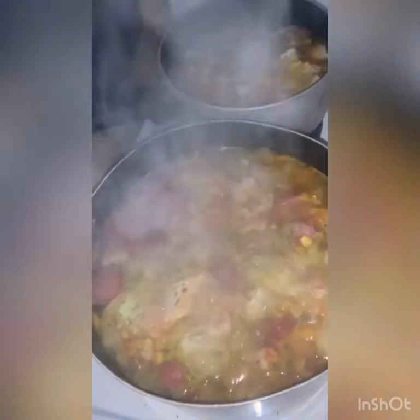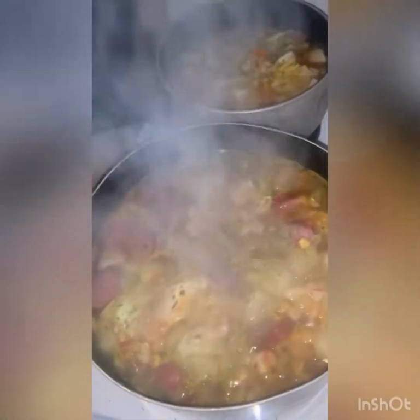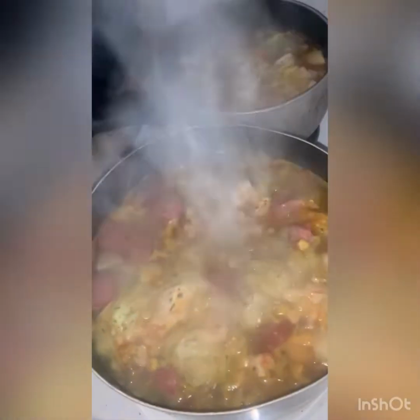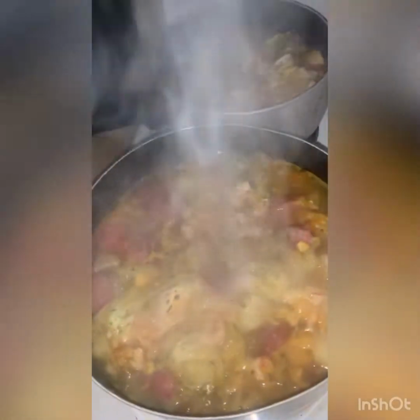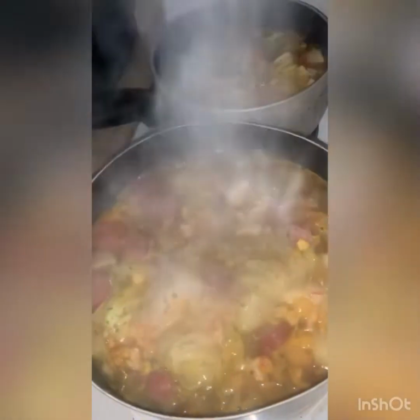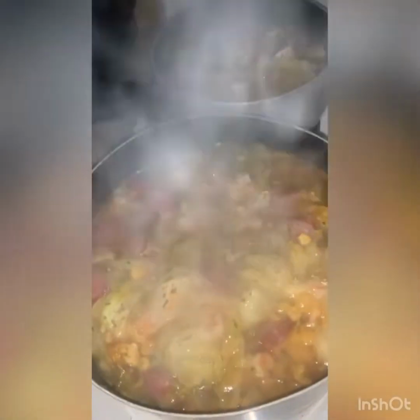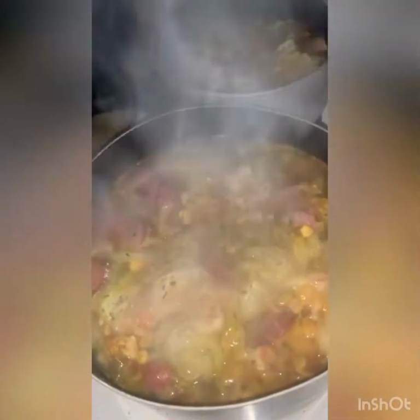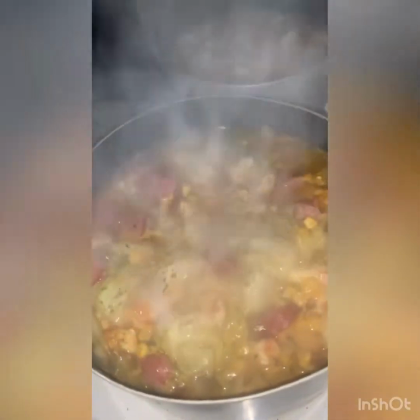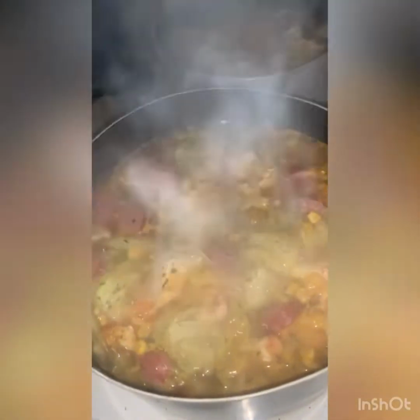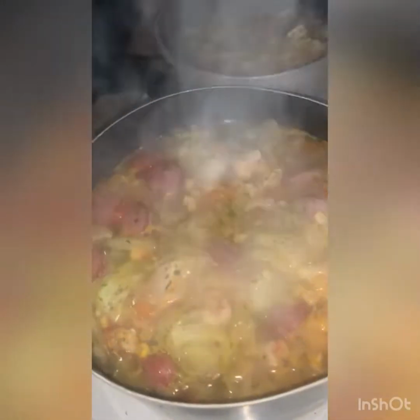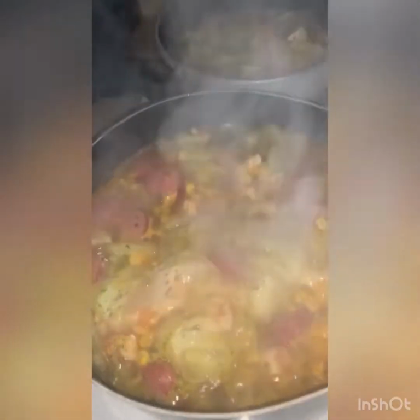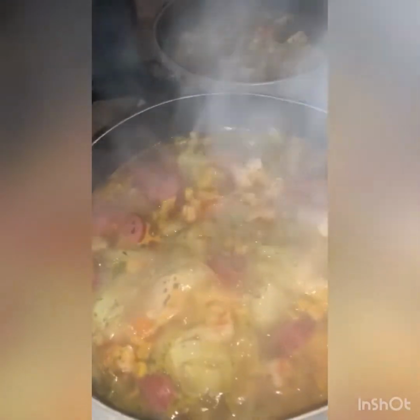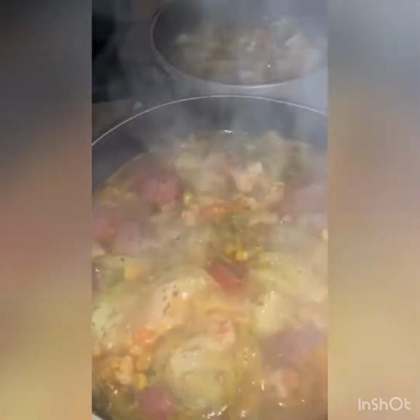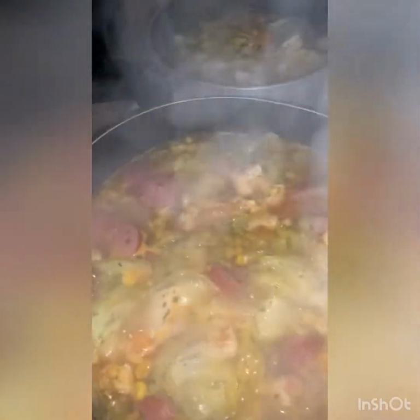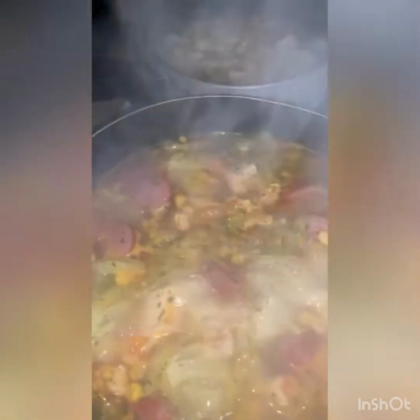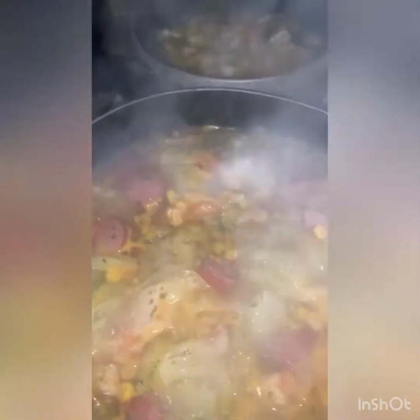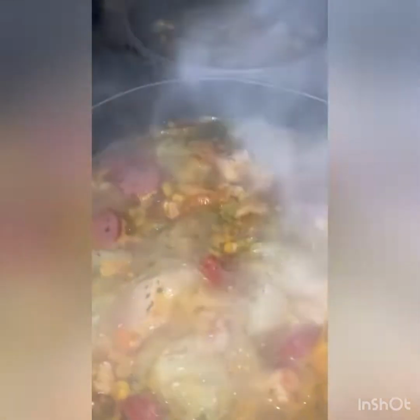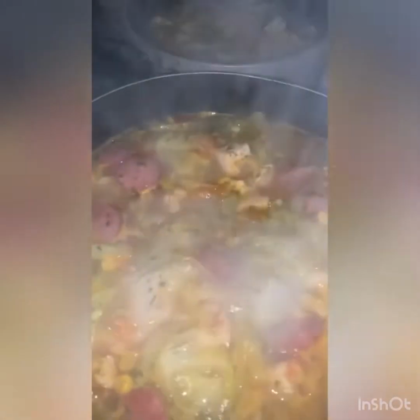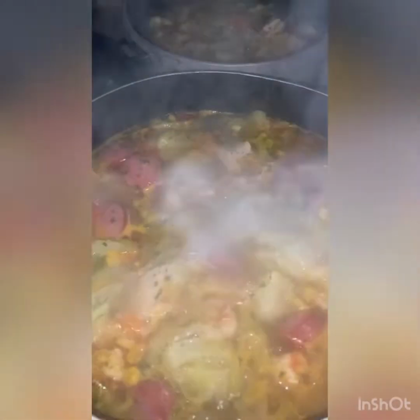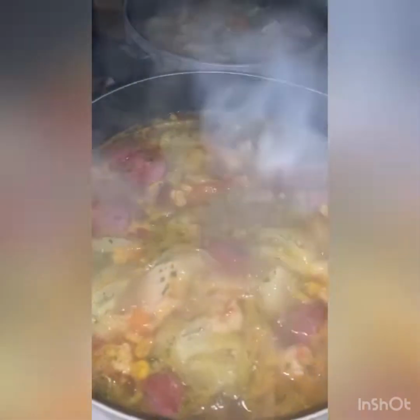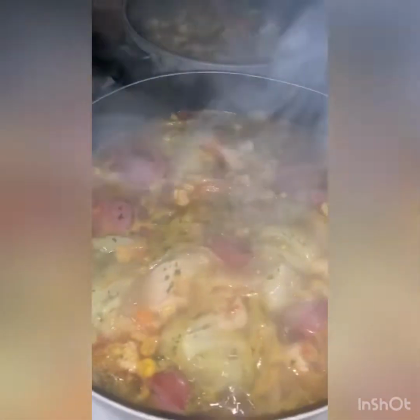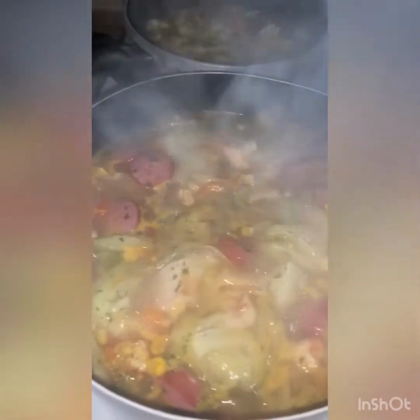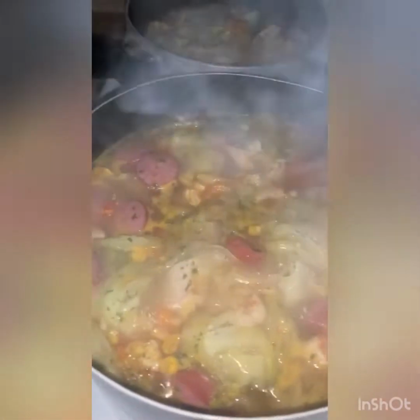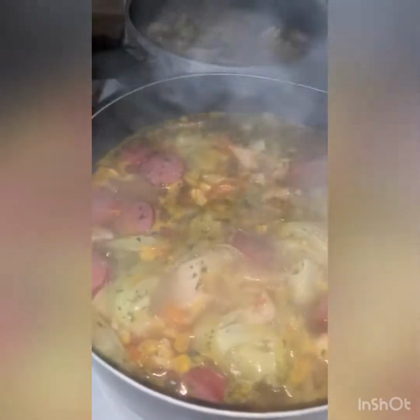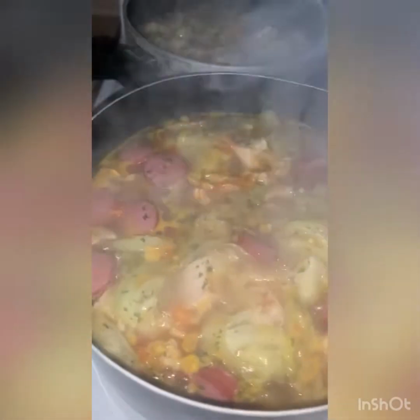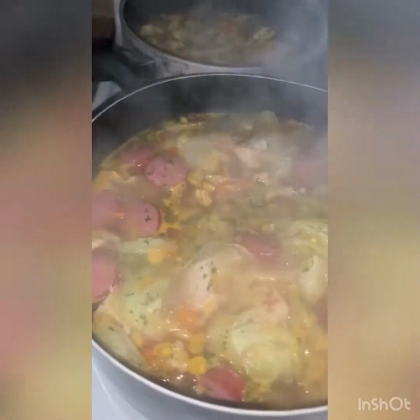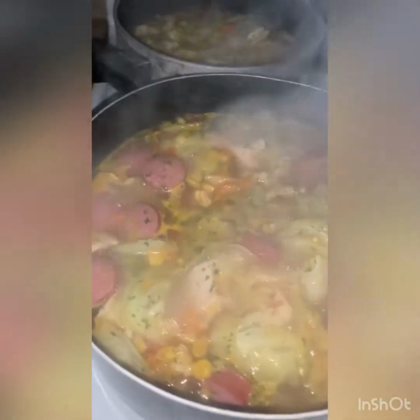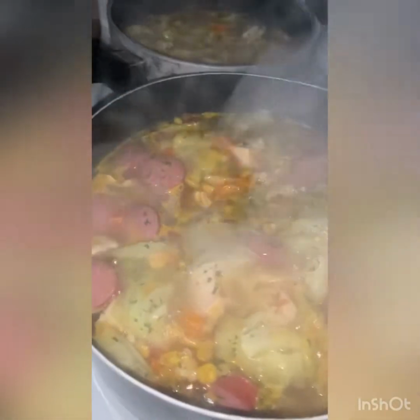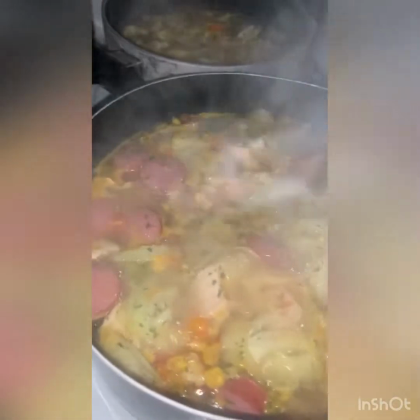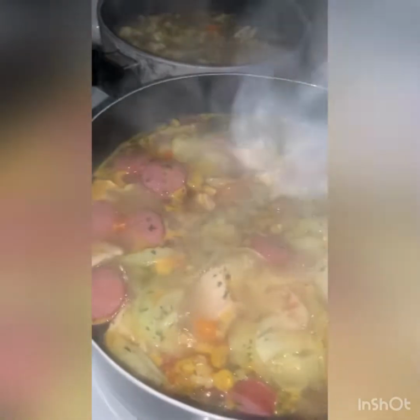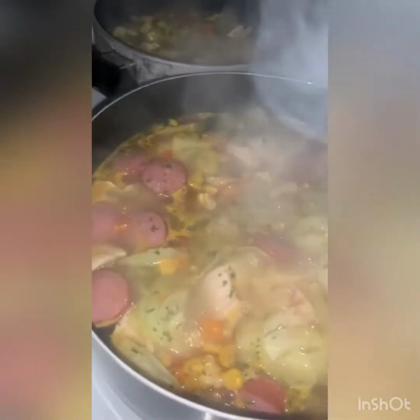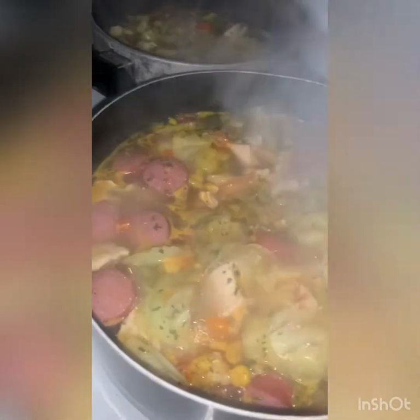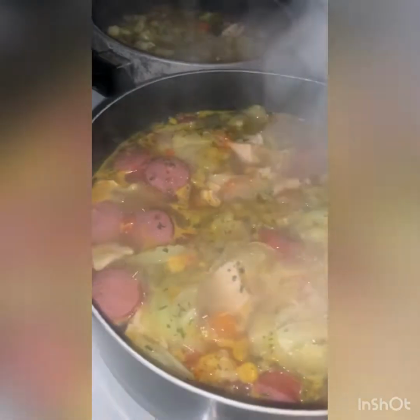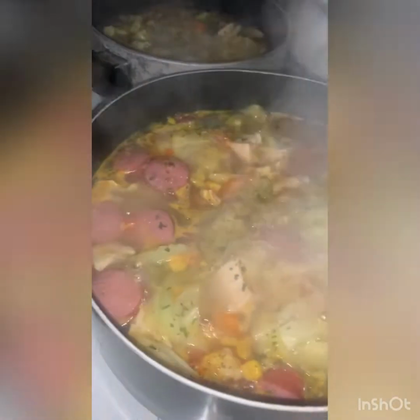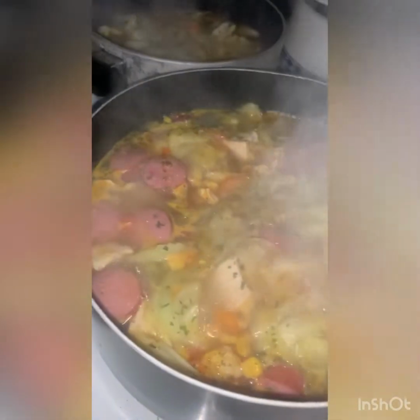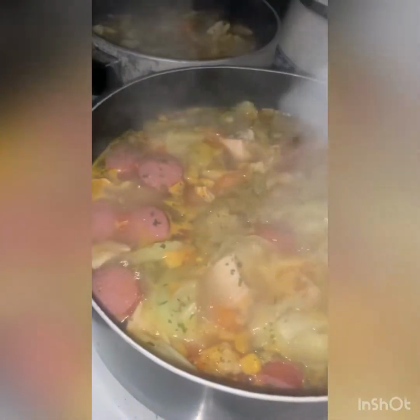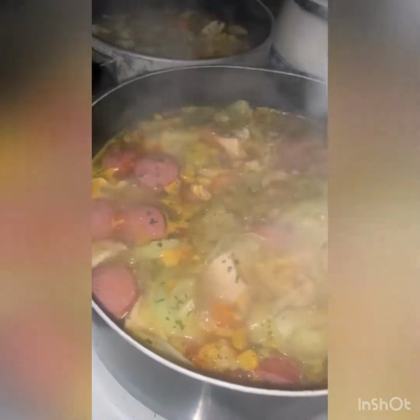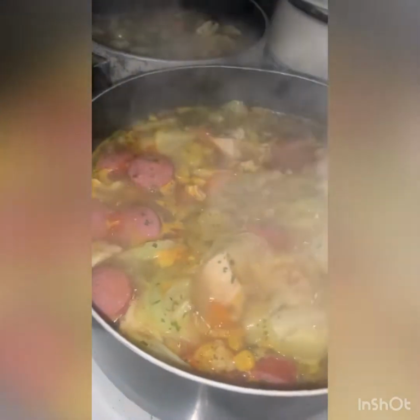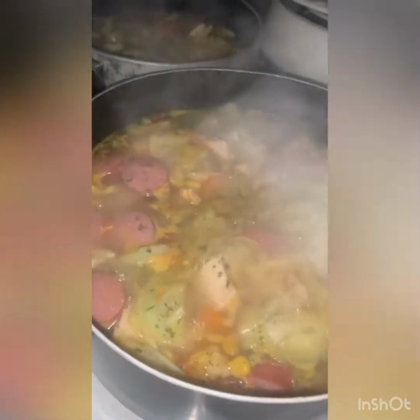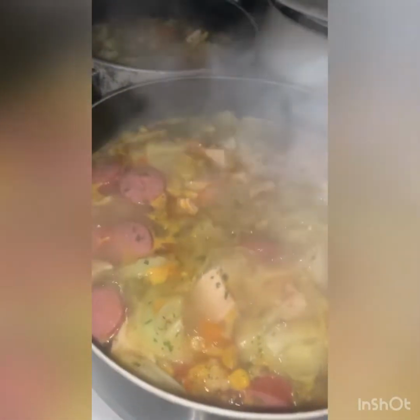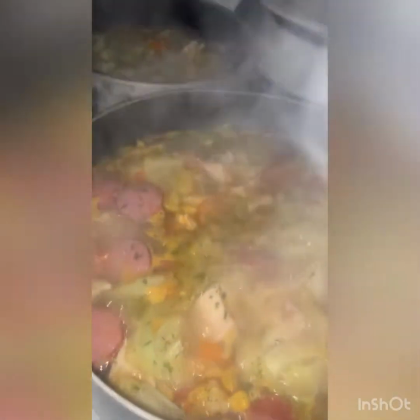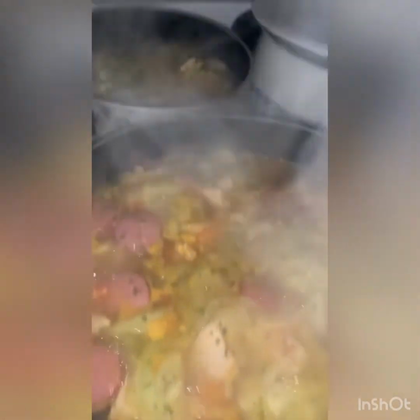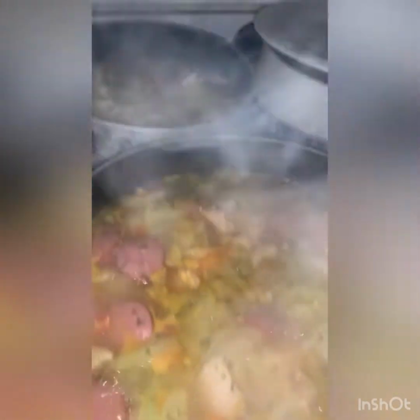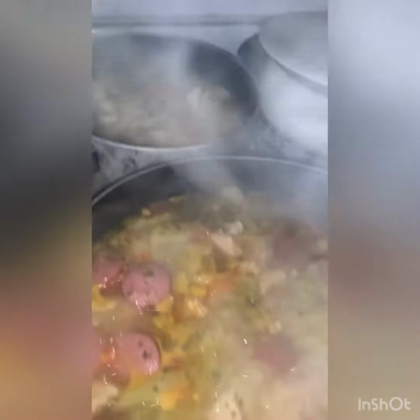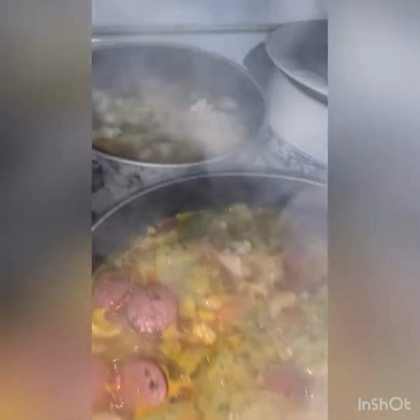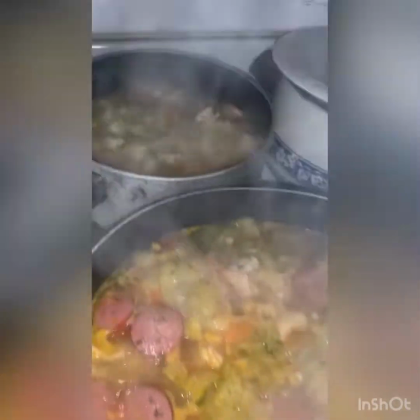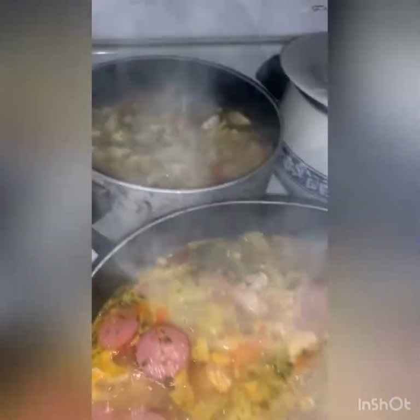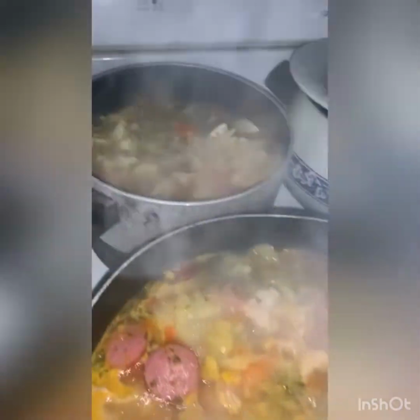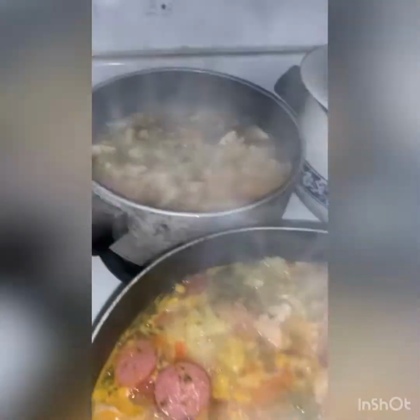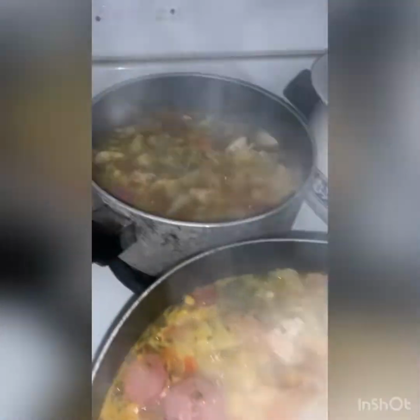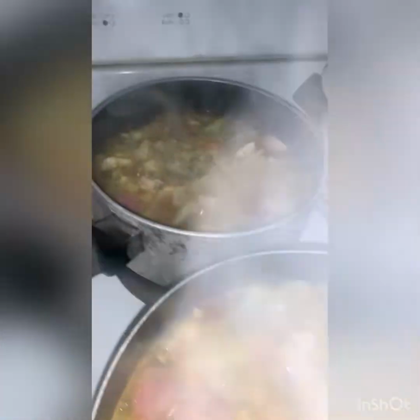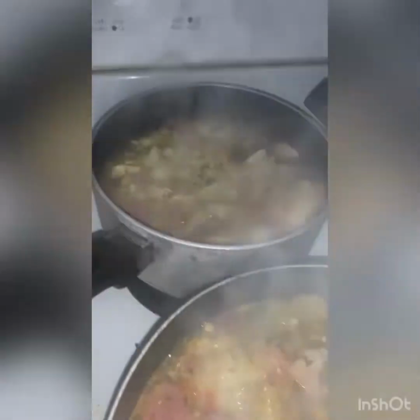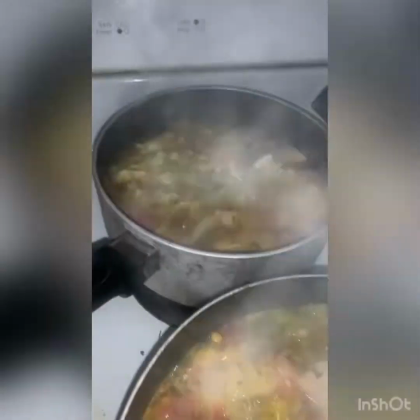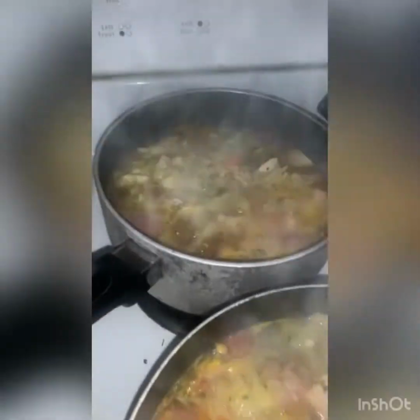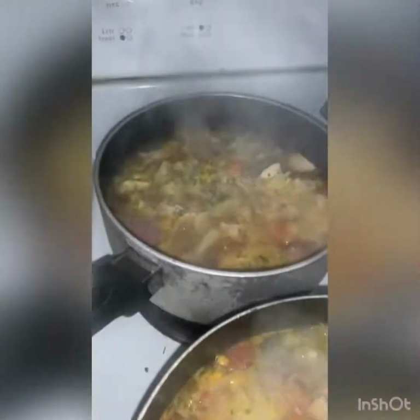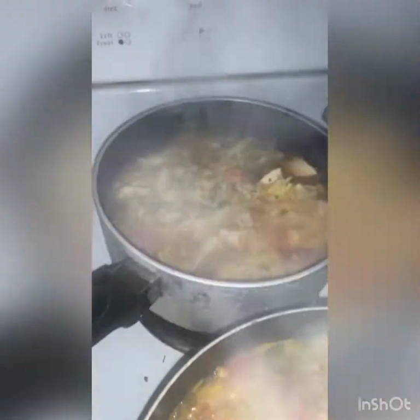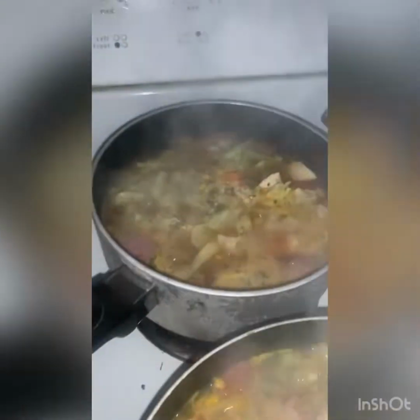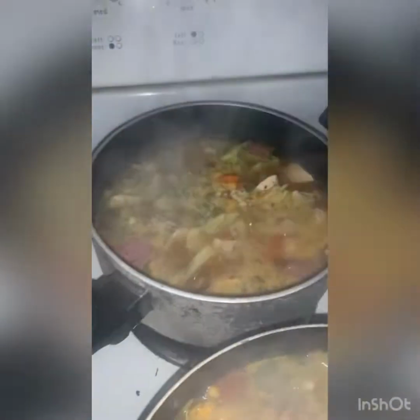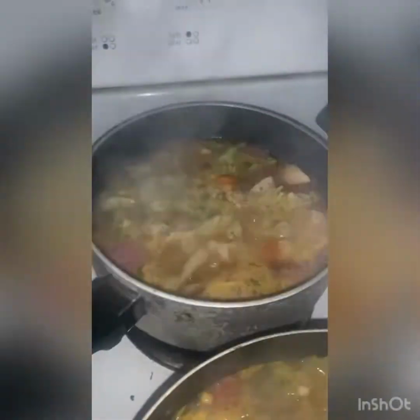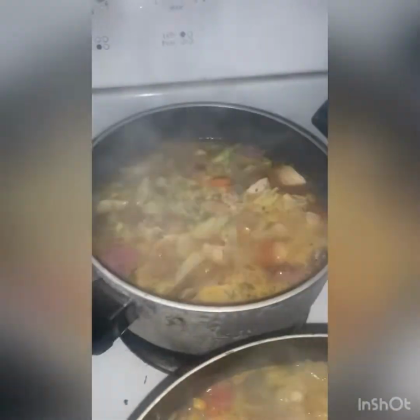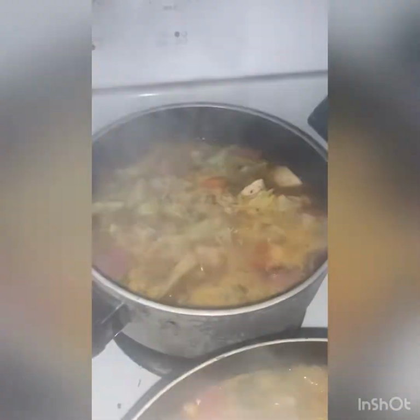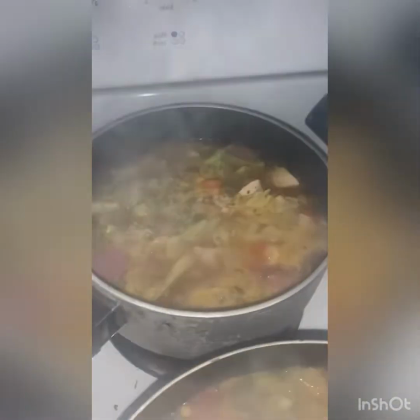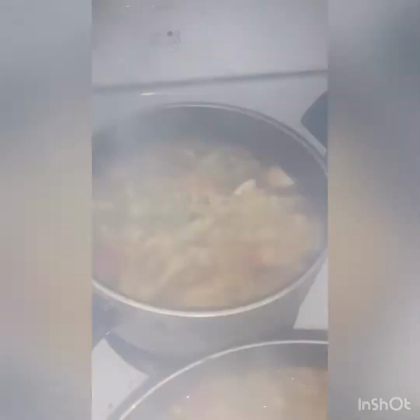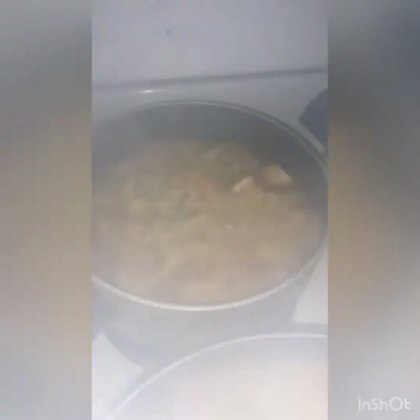Oh my God, then you just want to let it cook down. You let it go, people. You set it and you forget it.